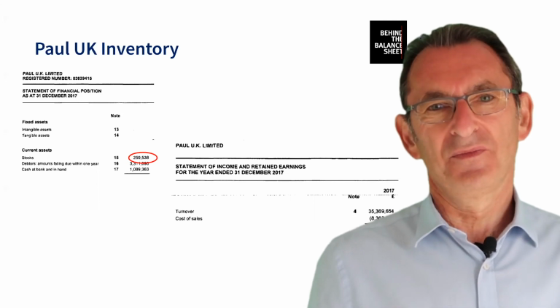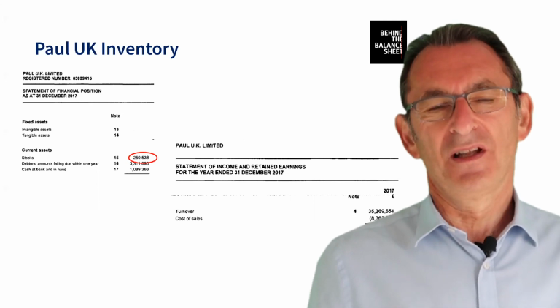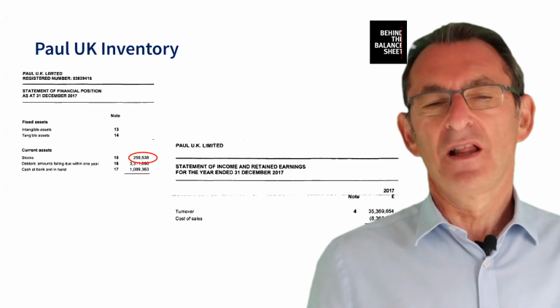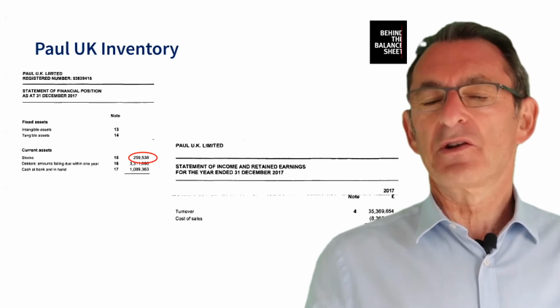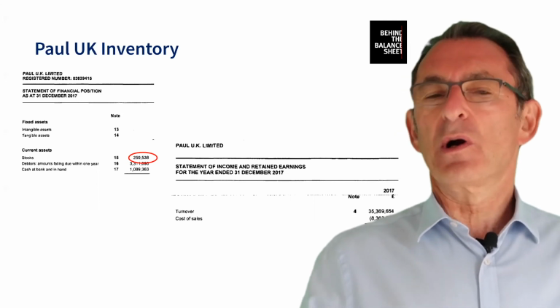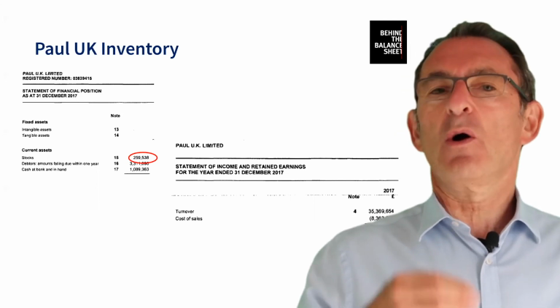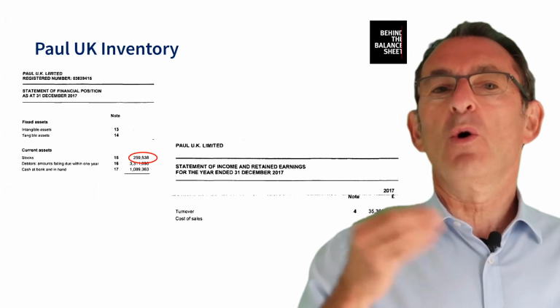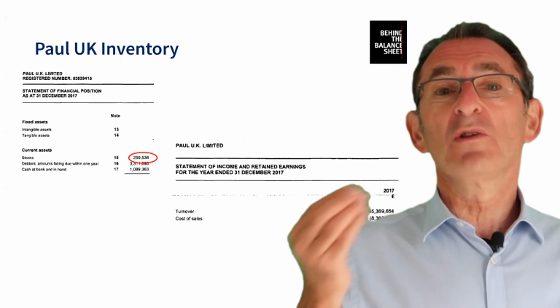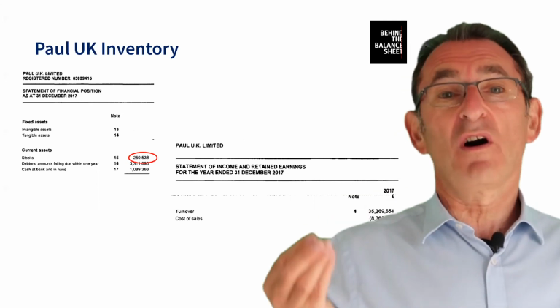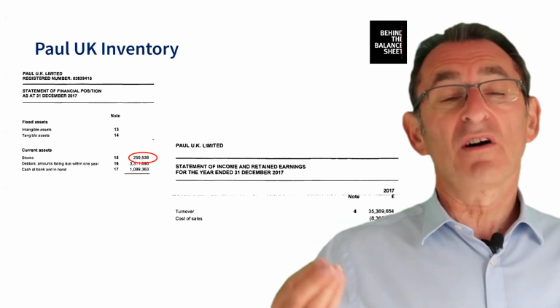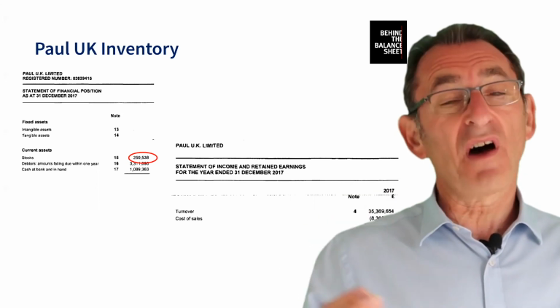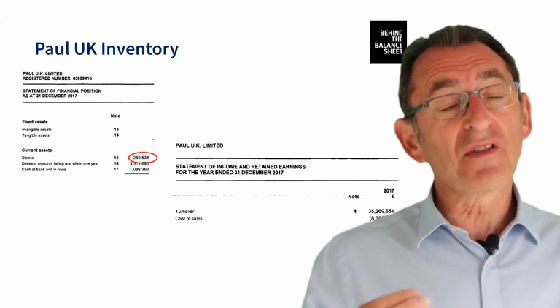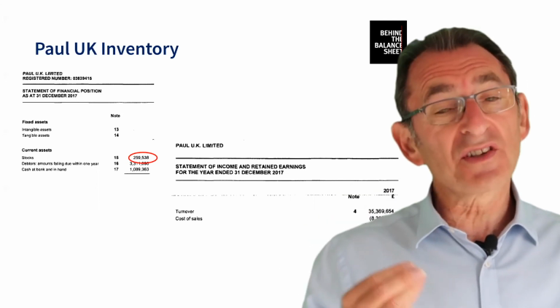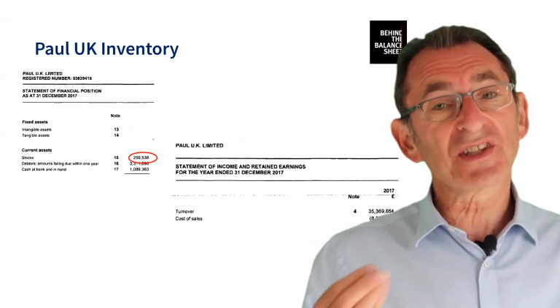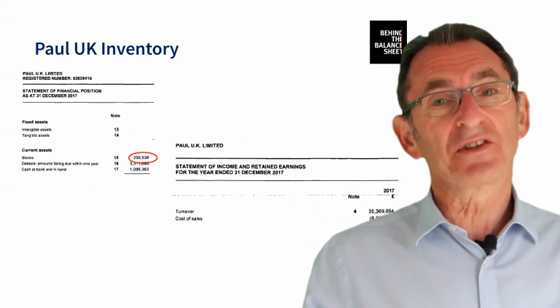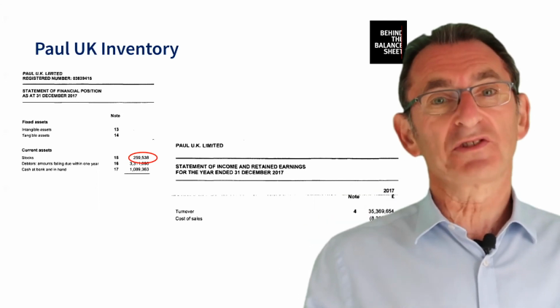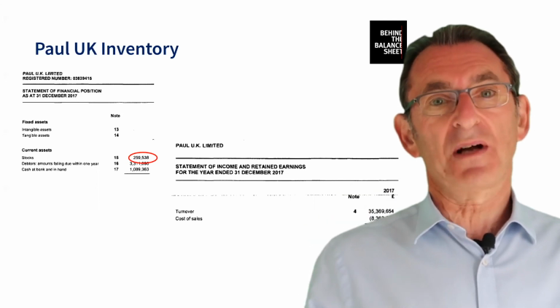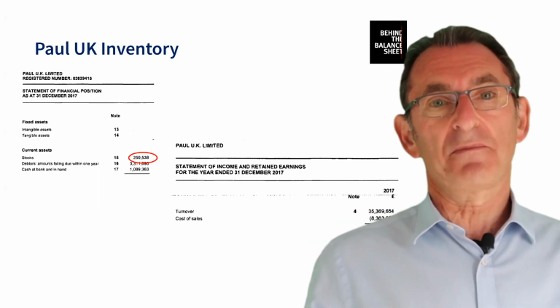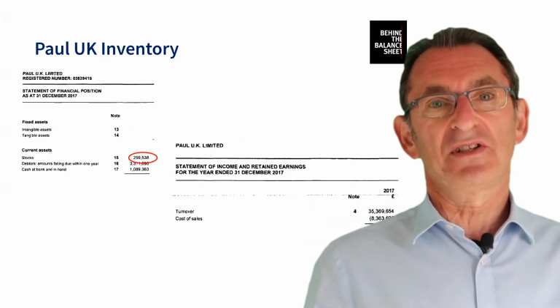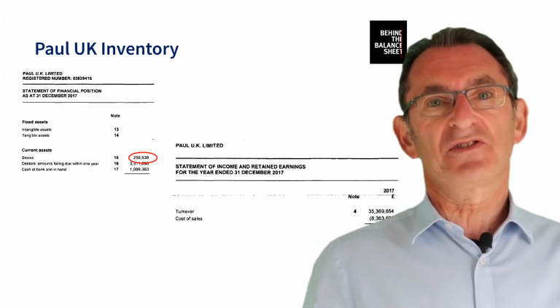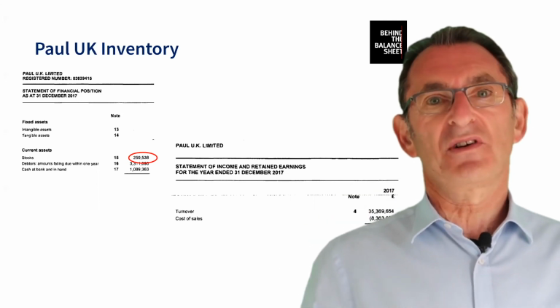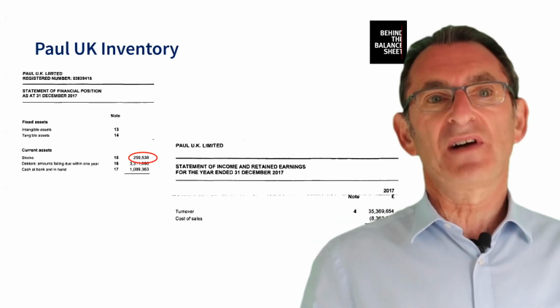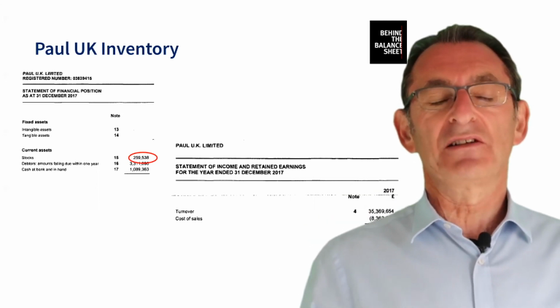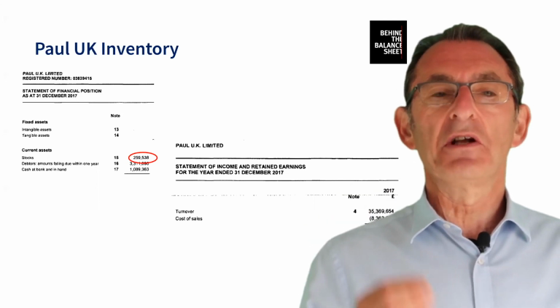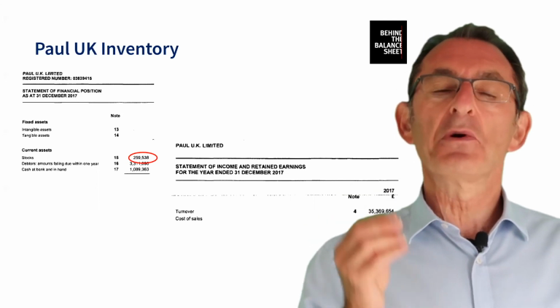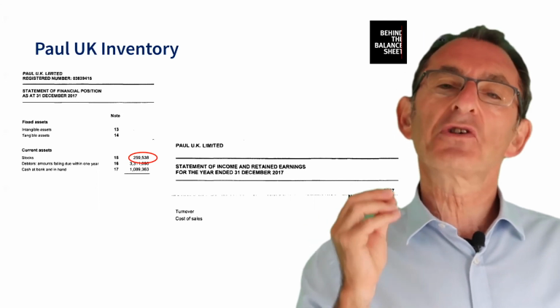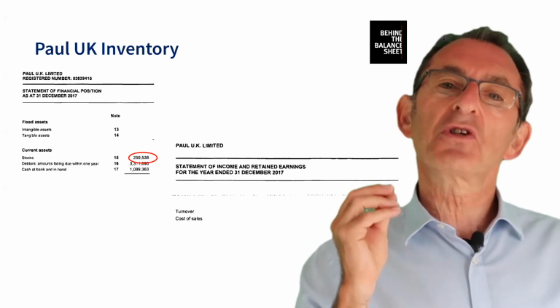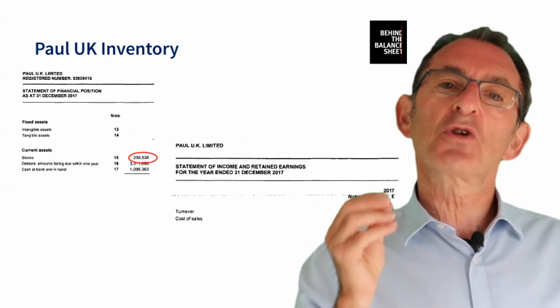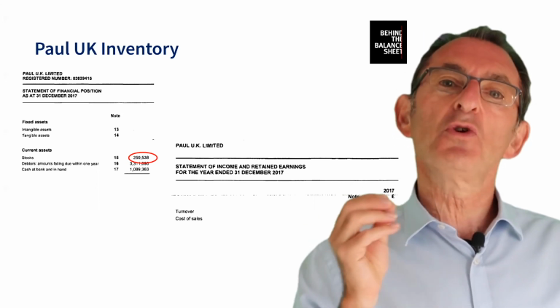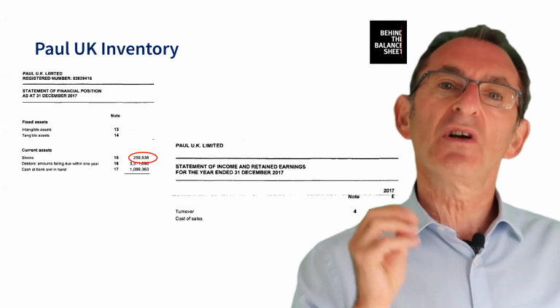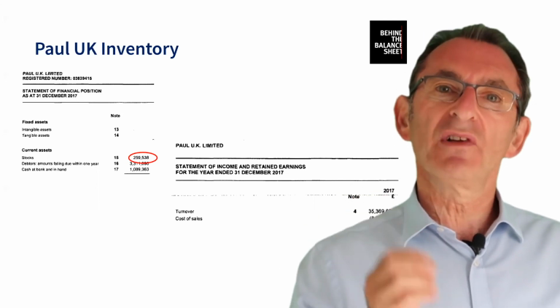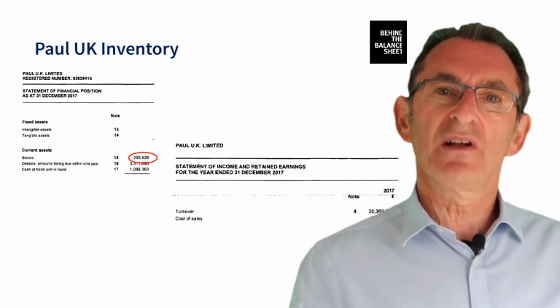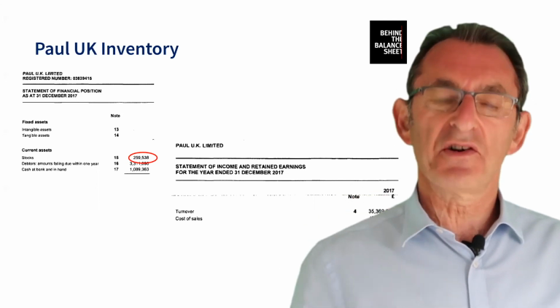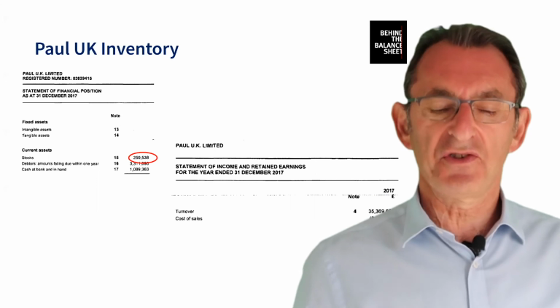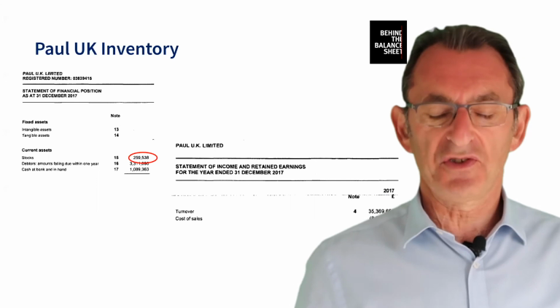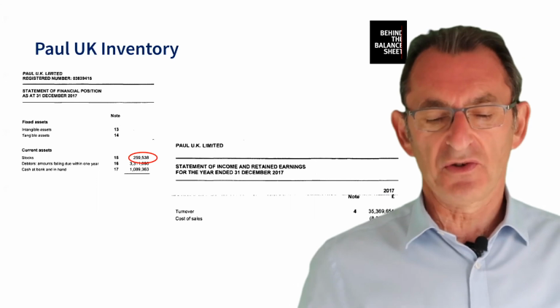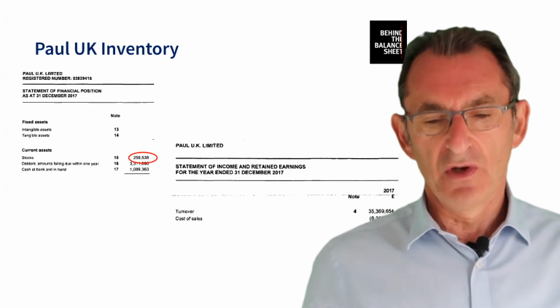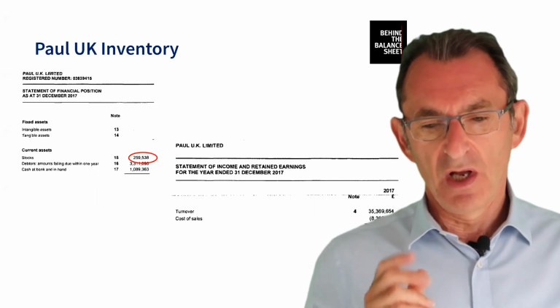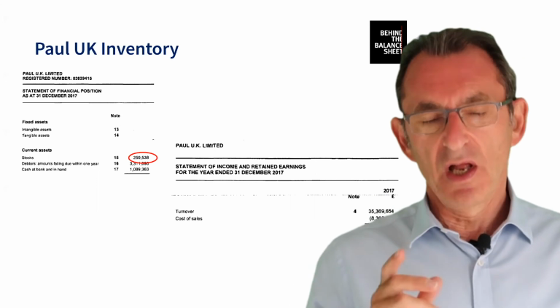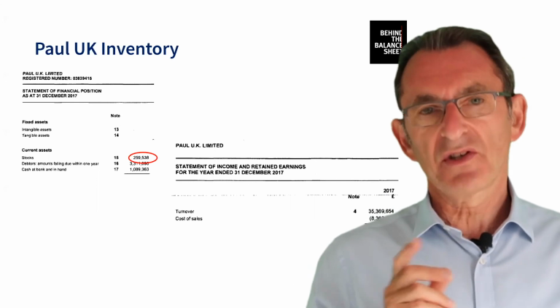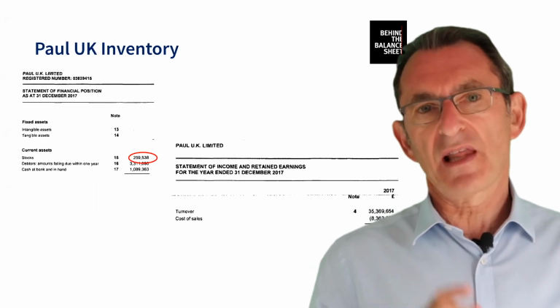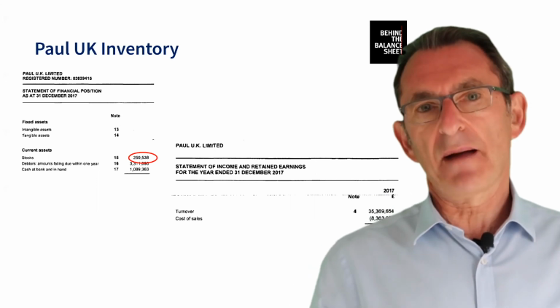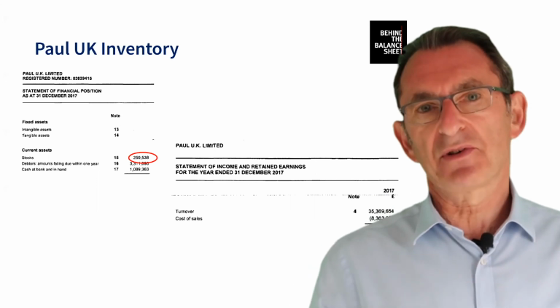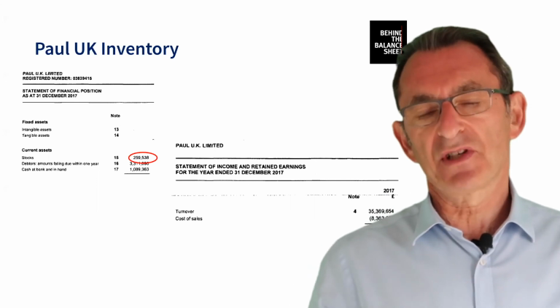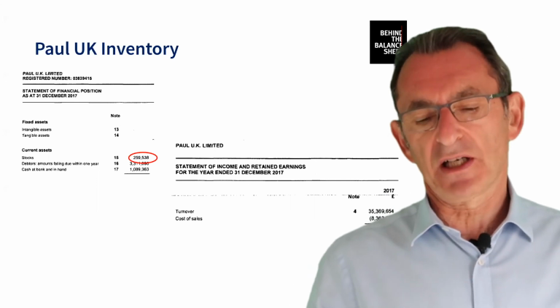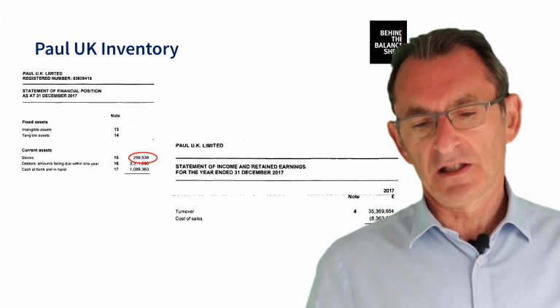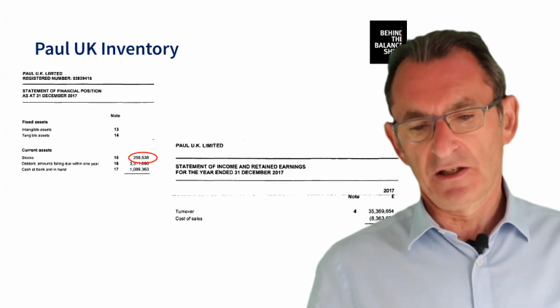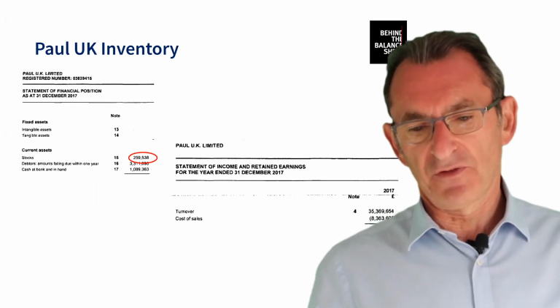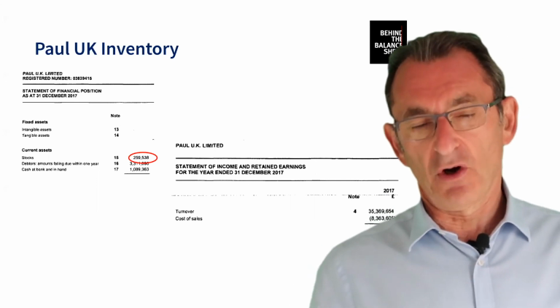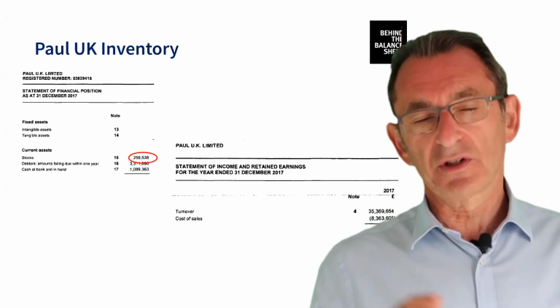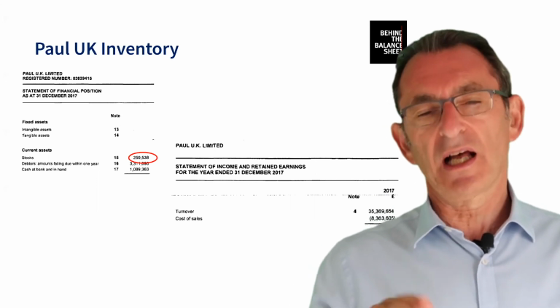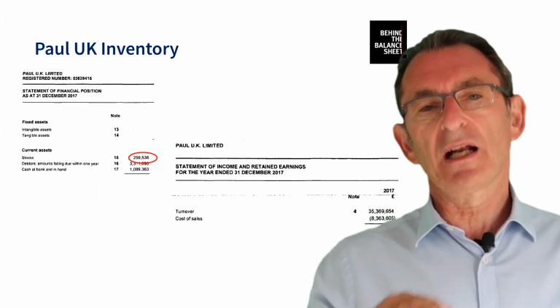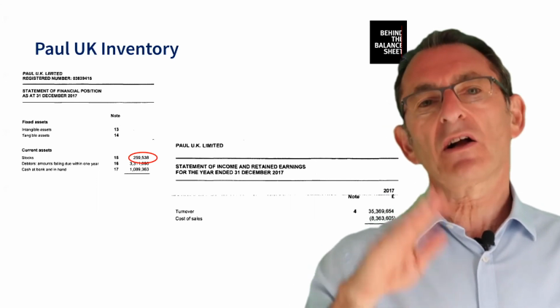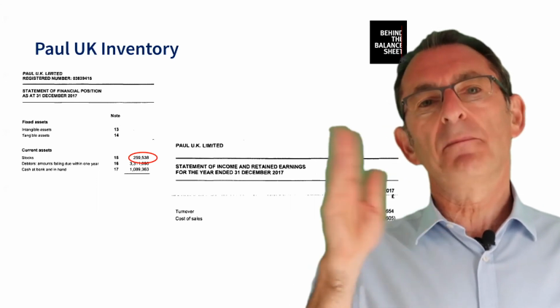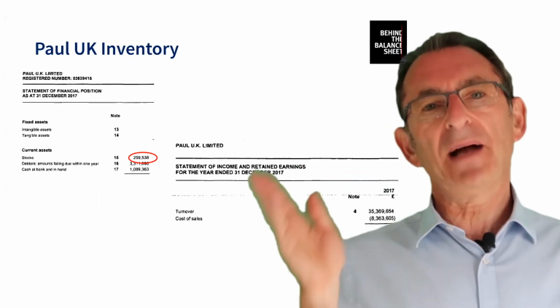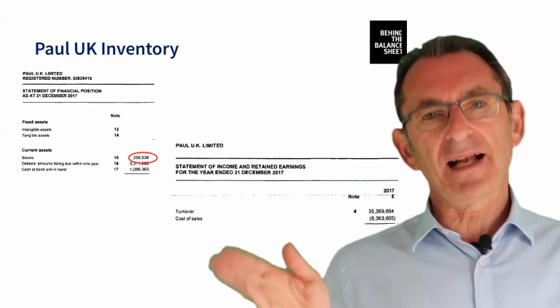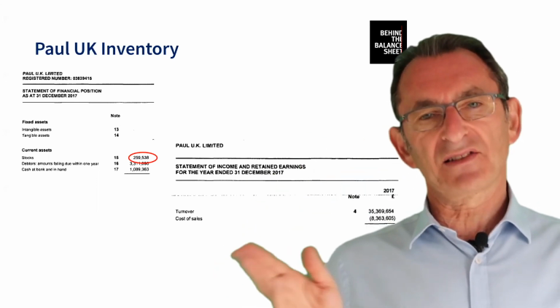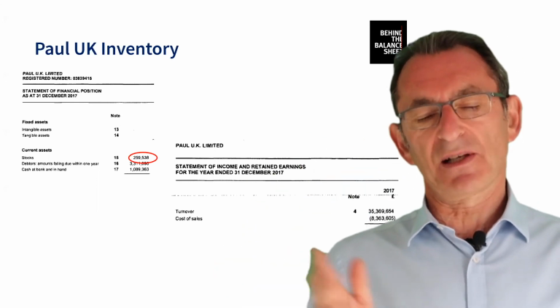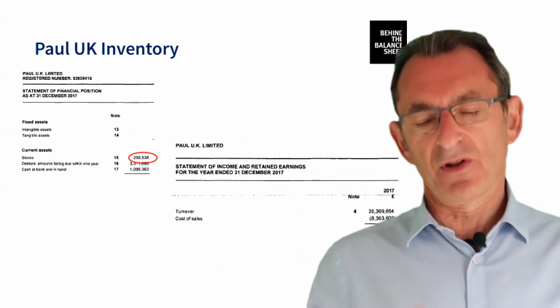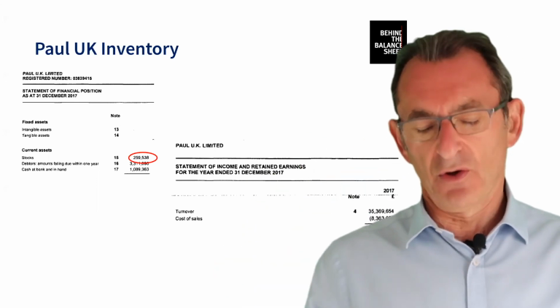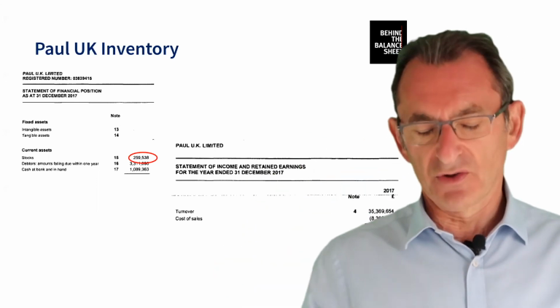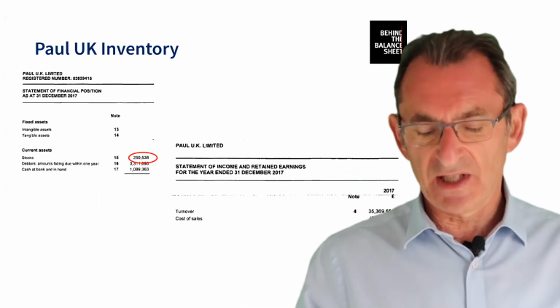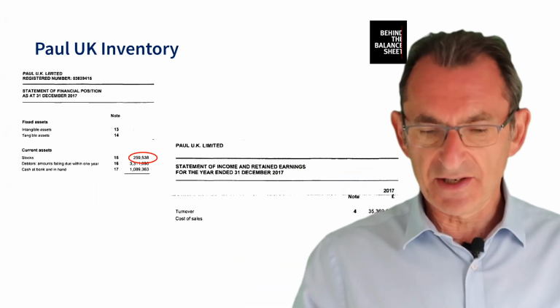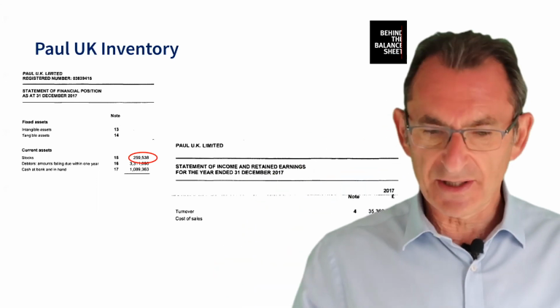There were a whole lot of other signals about Patisserie Valerie which could have alerted you to that particular fraud, and I'll come back to some of those later.